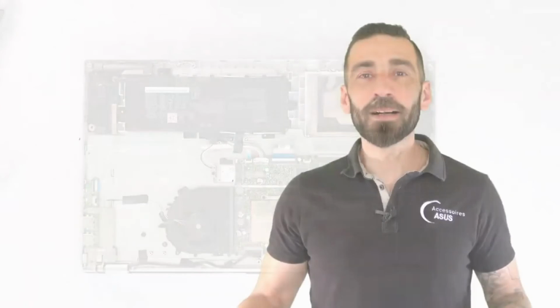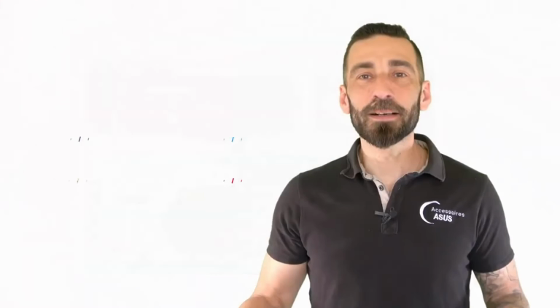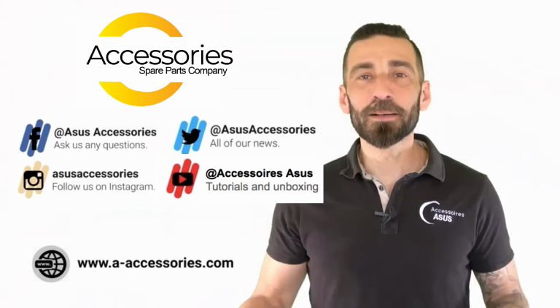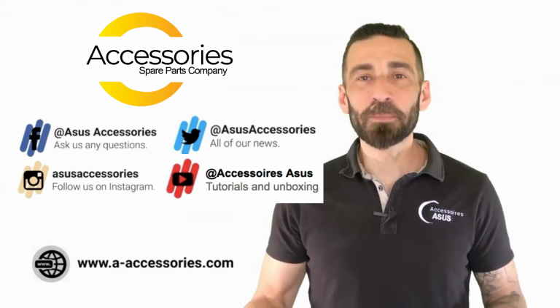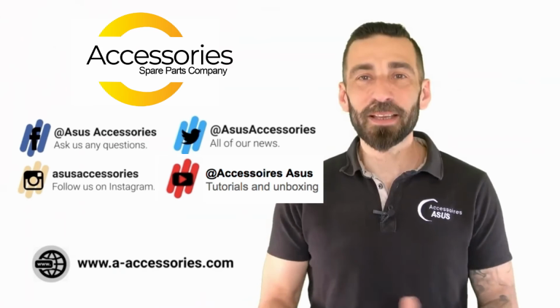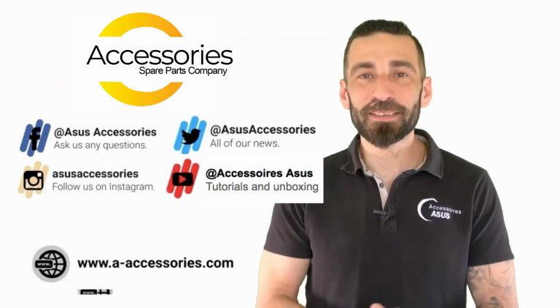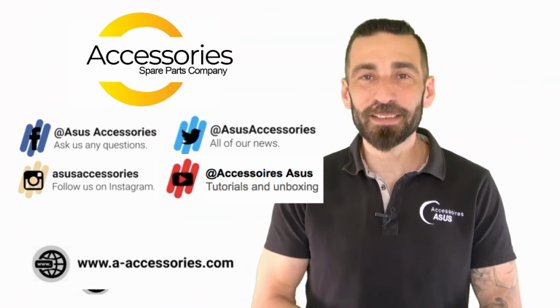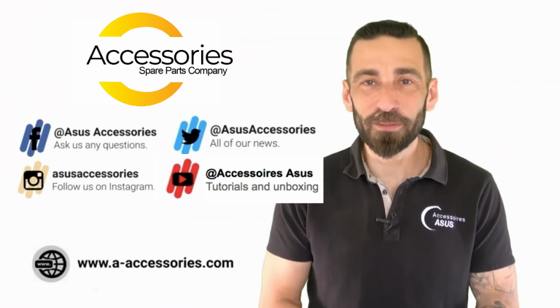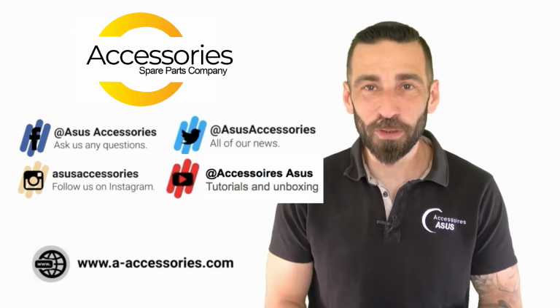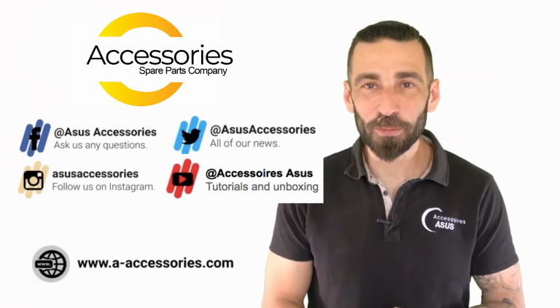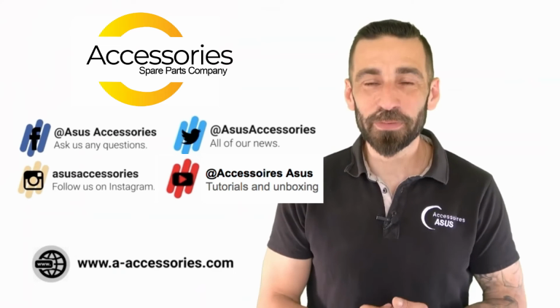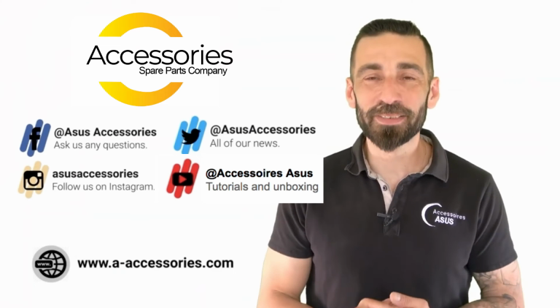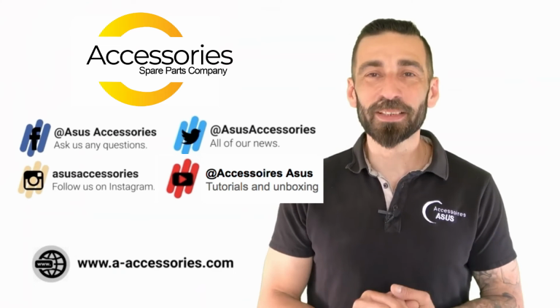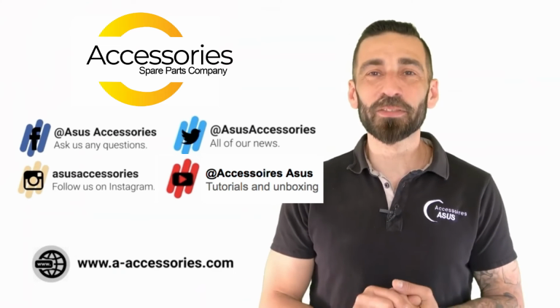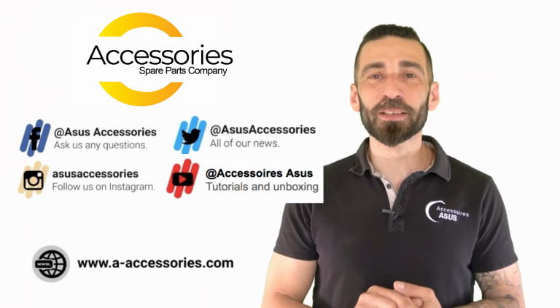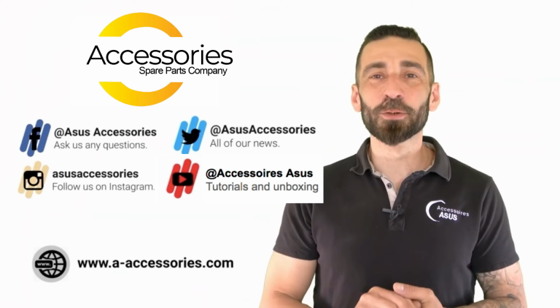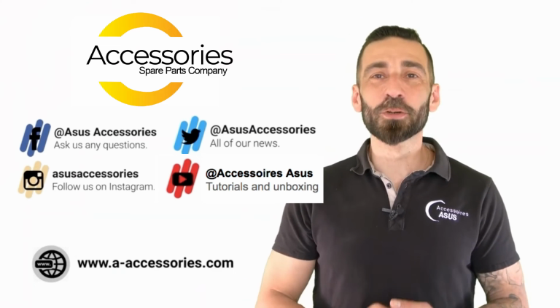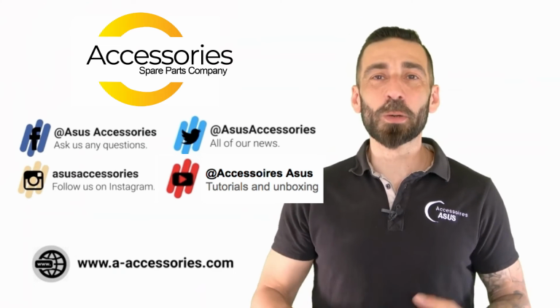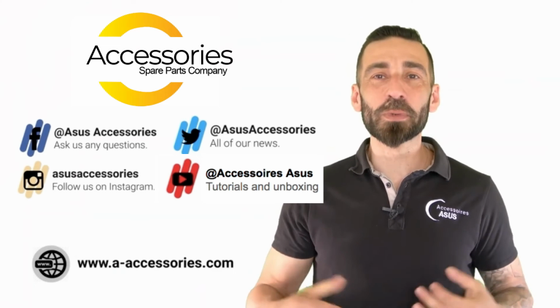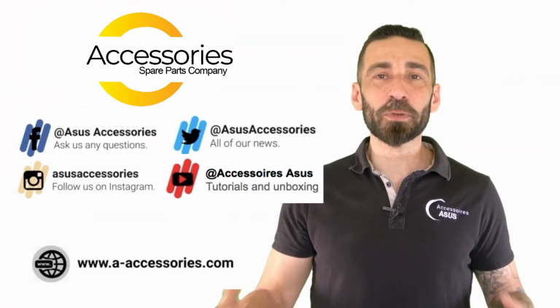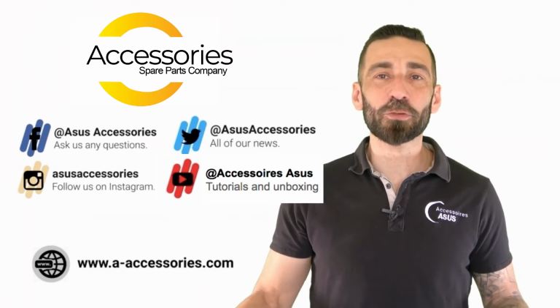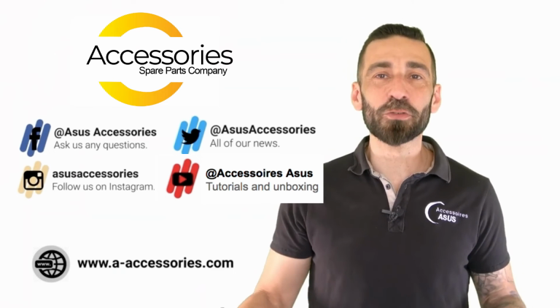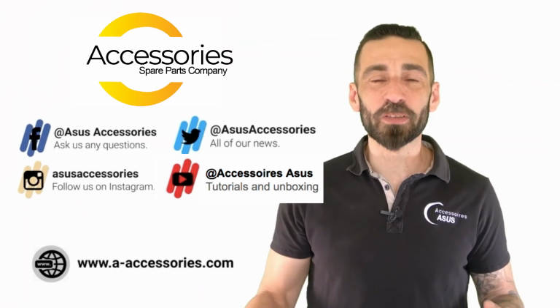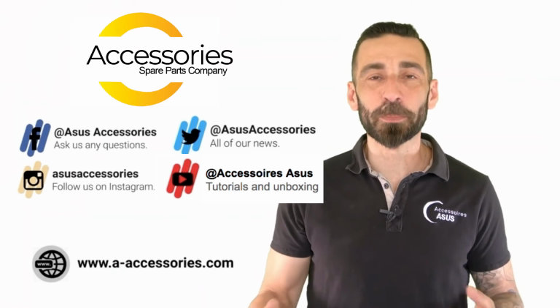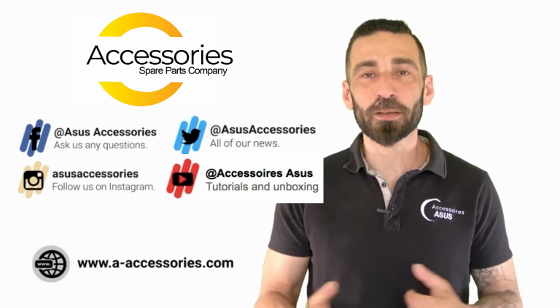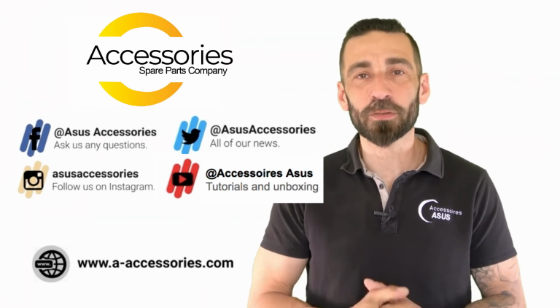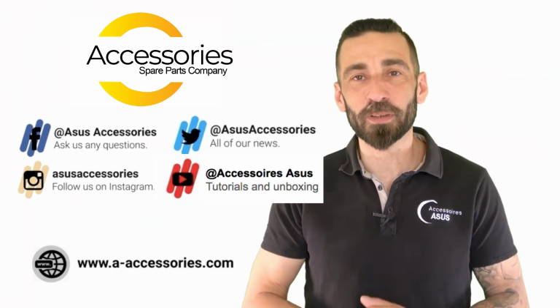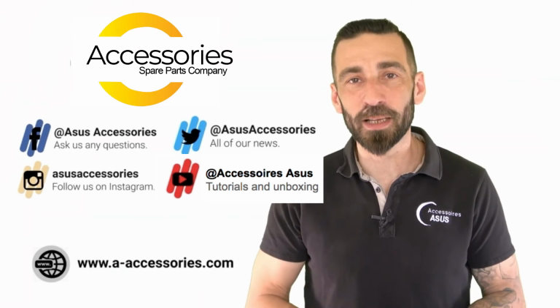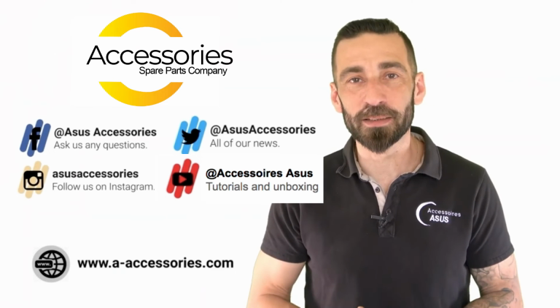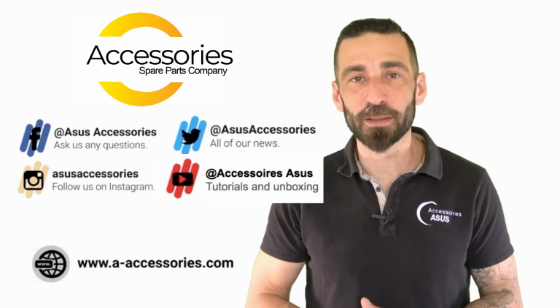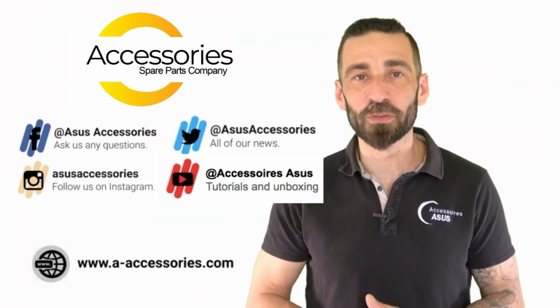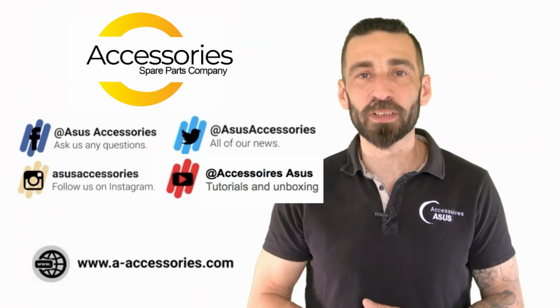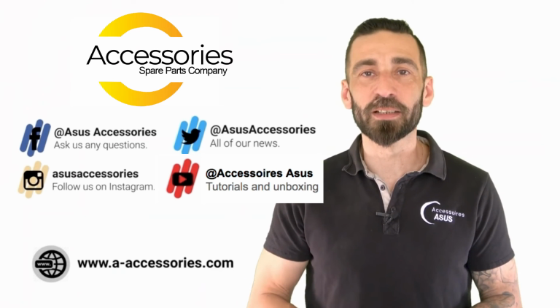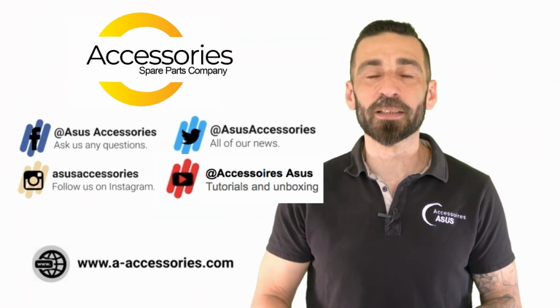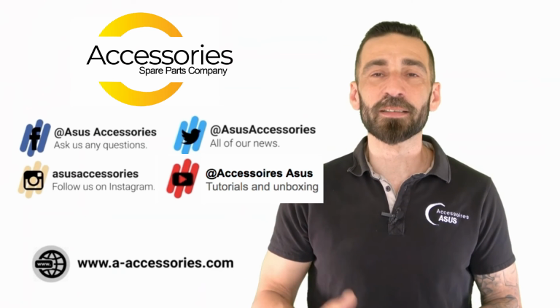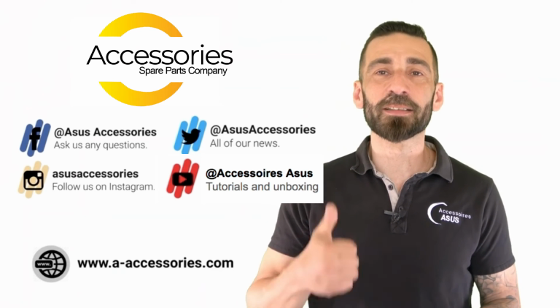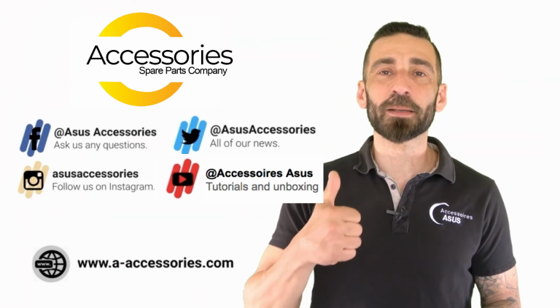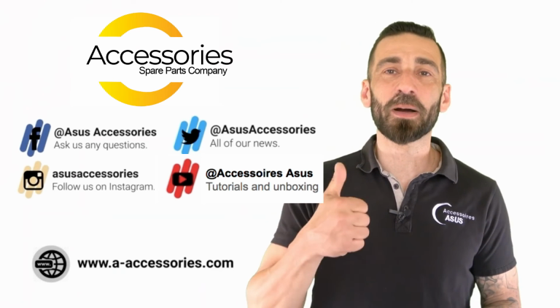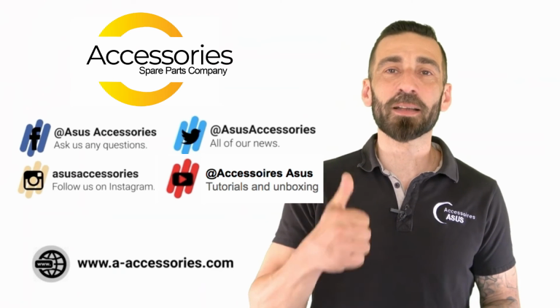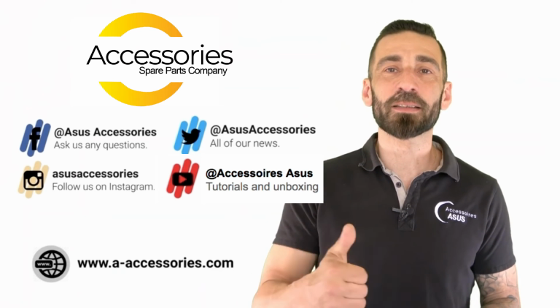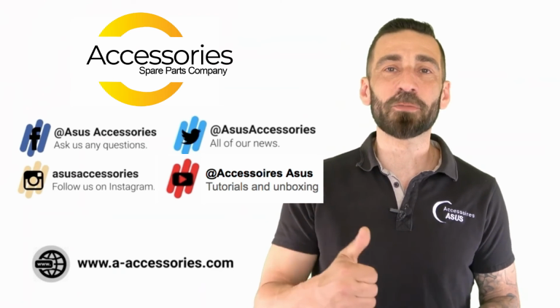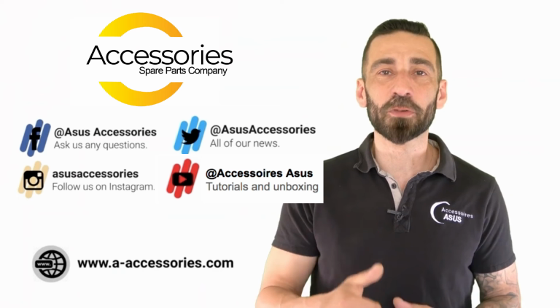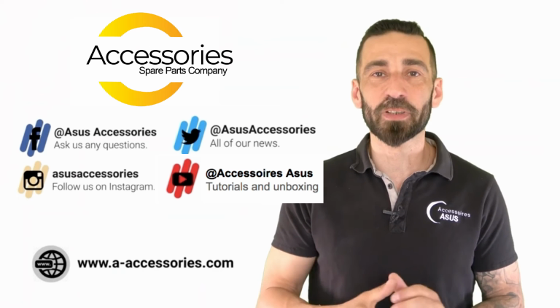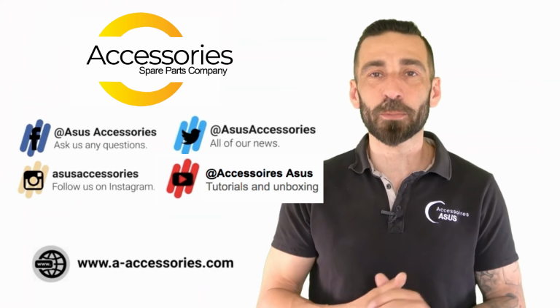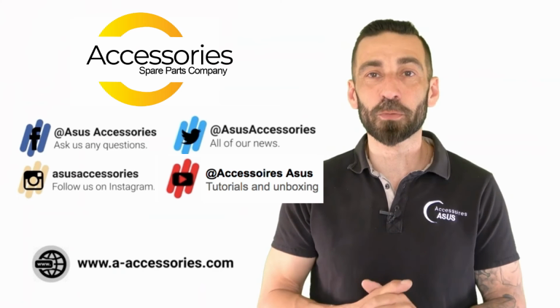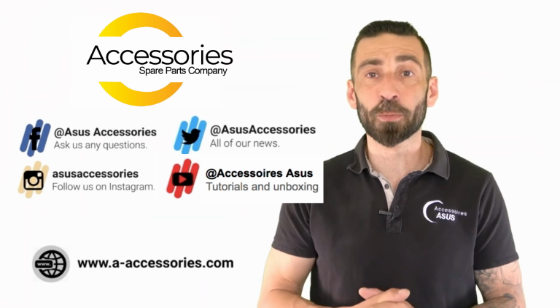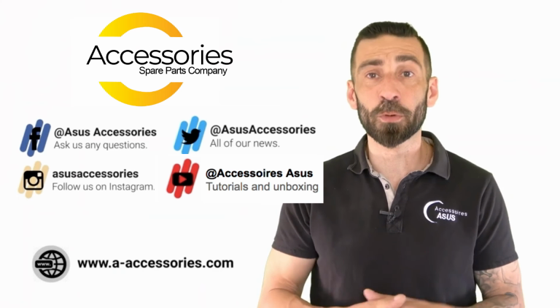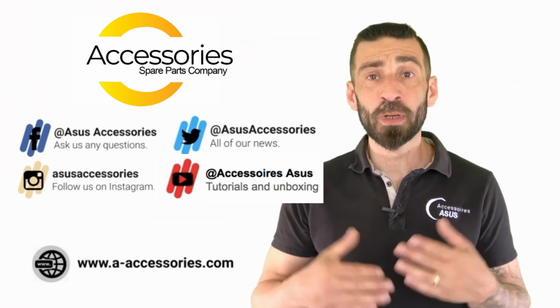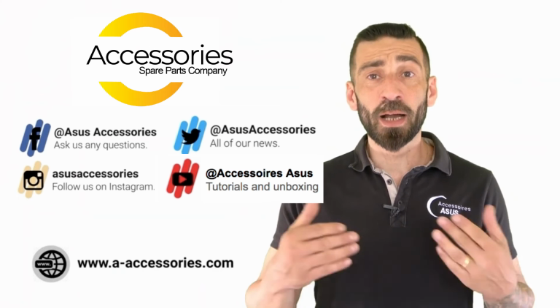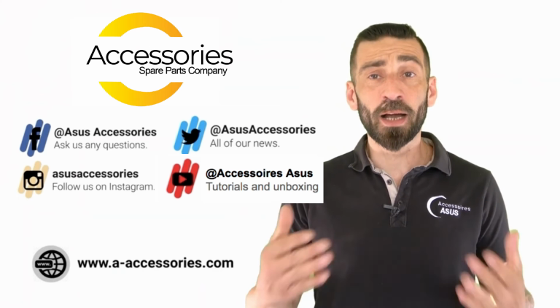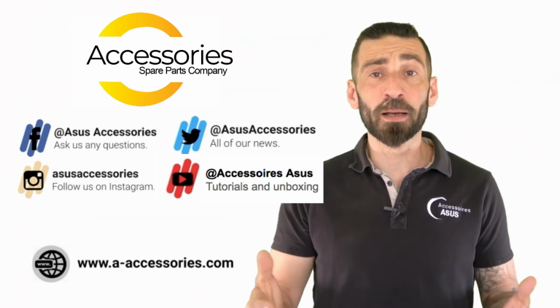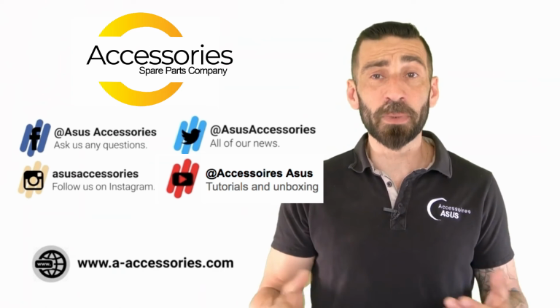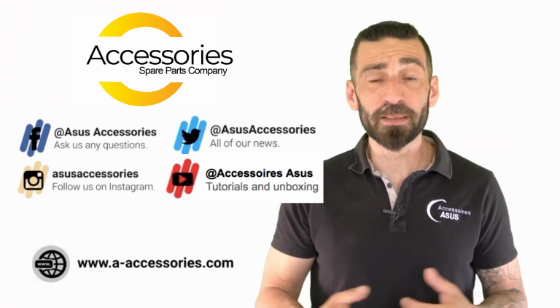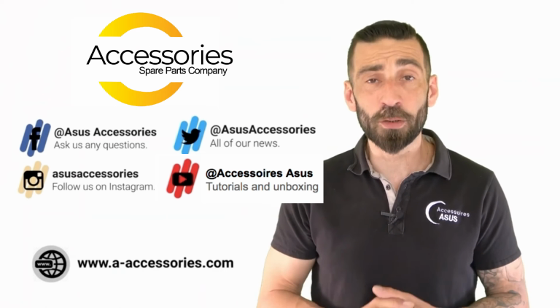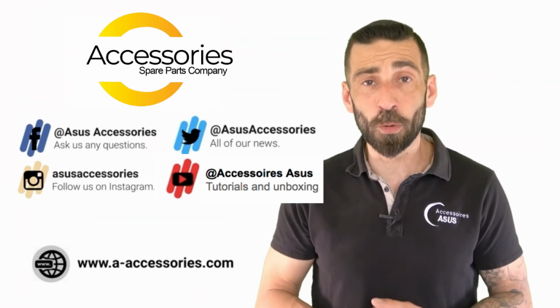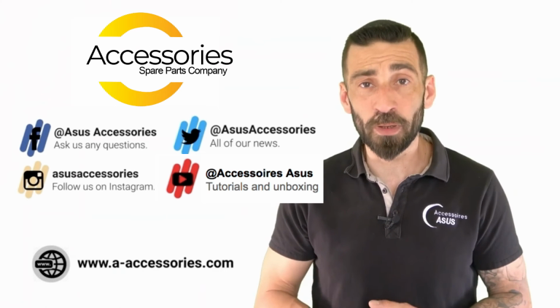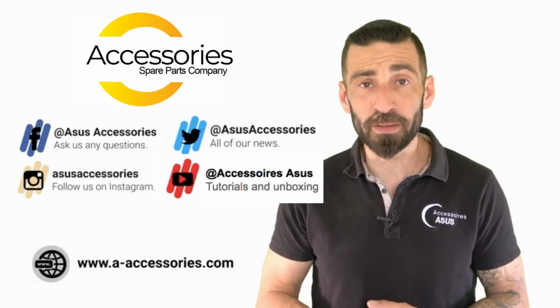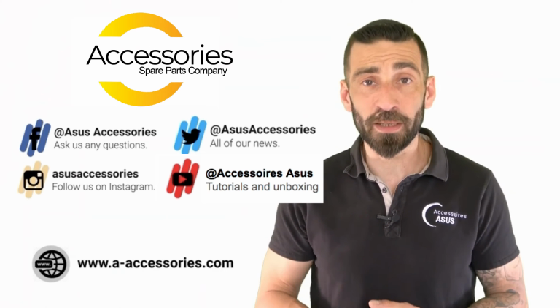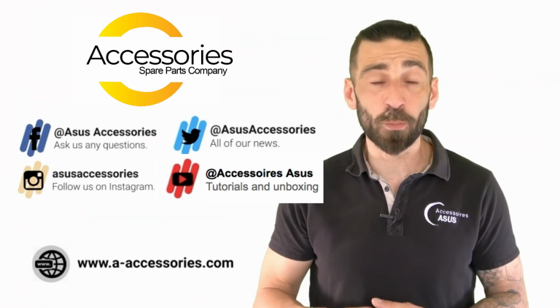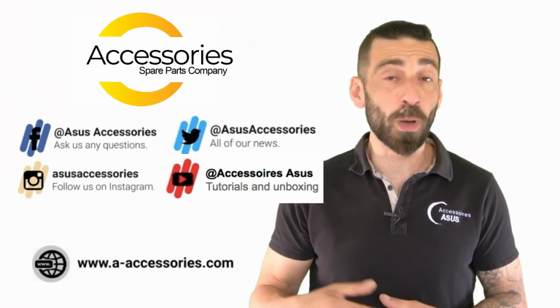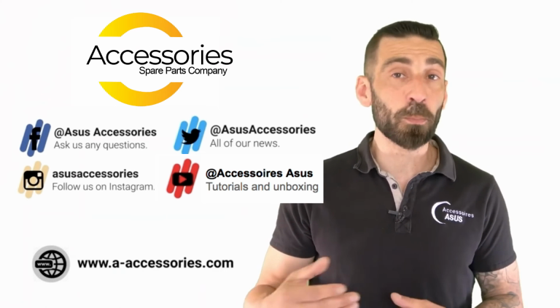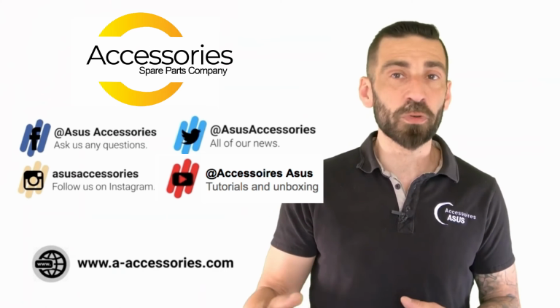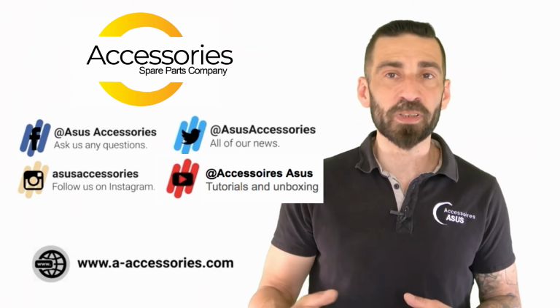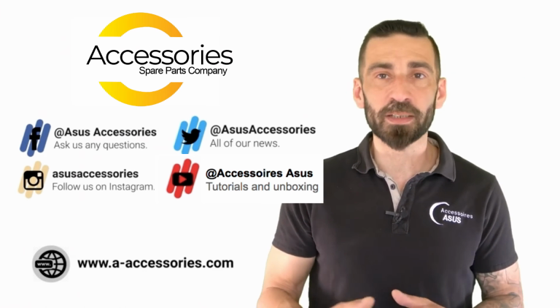Thank you for following this video. I hope this was helpful. Please like and subscribe. If you have any questions, I'd be happy to answer them. See you soon for new videos!